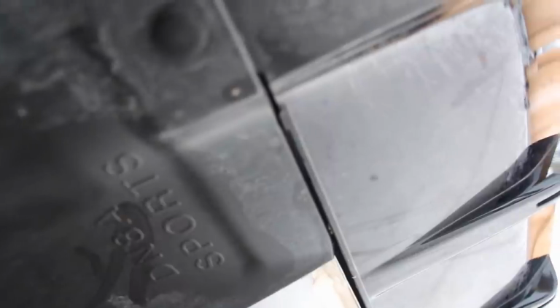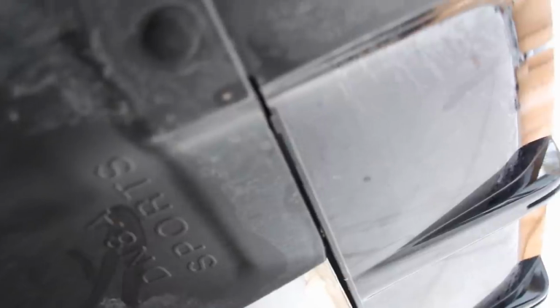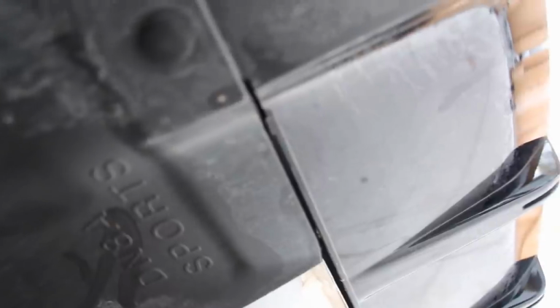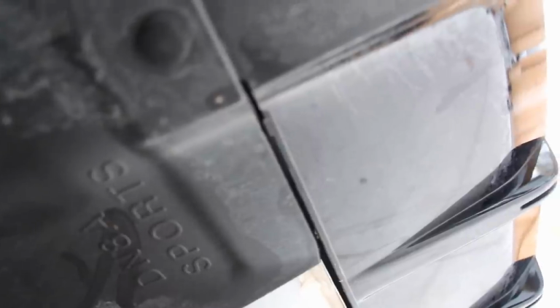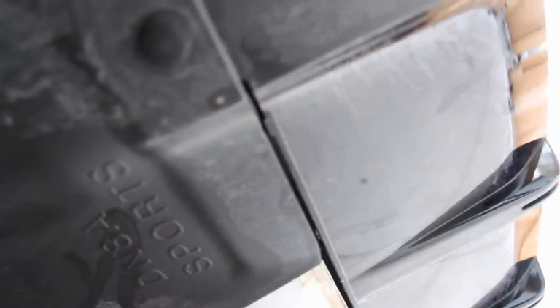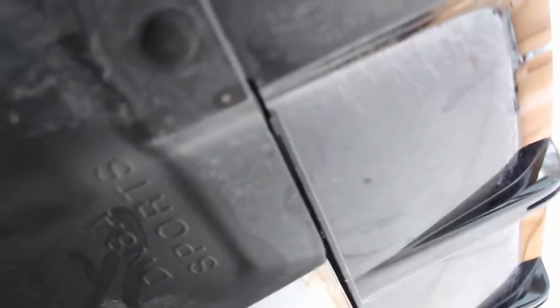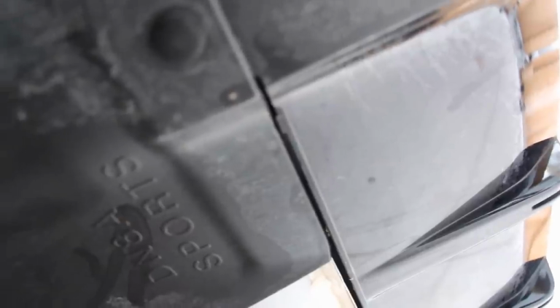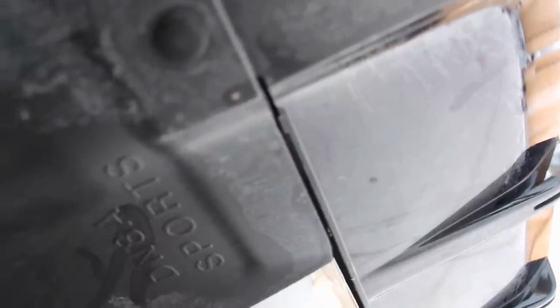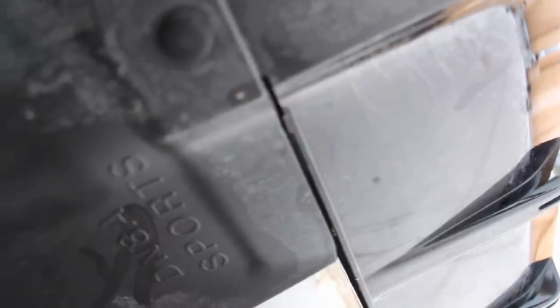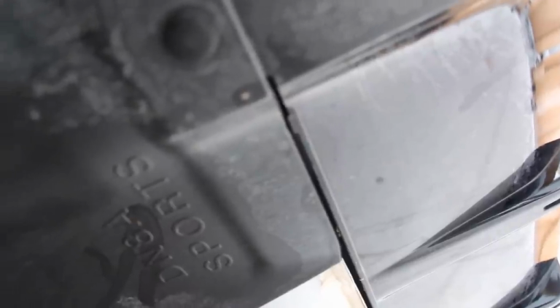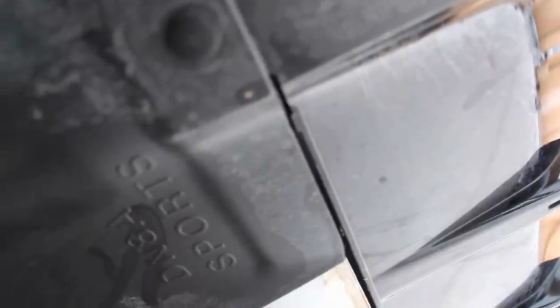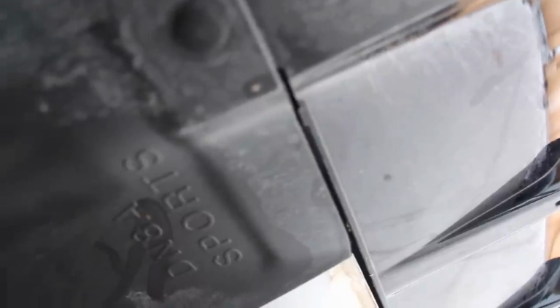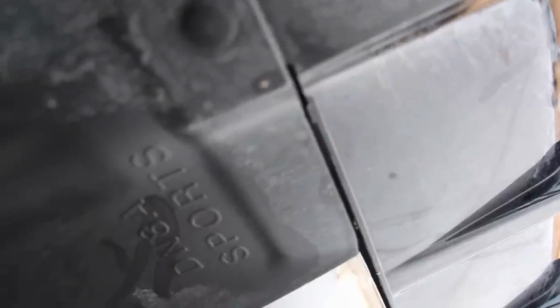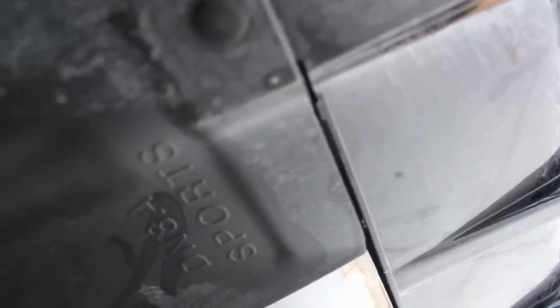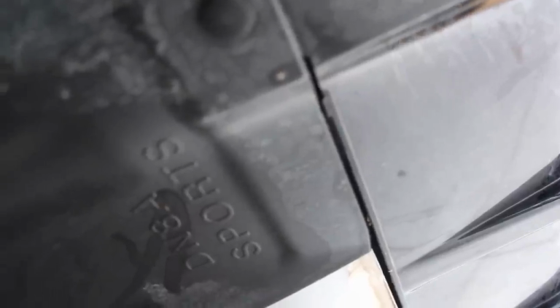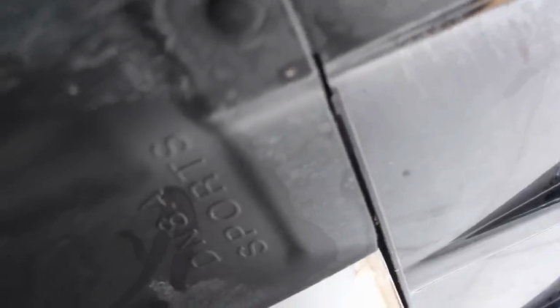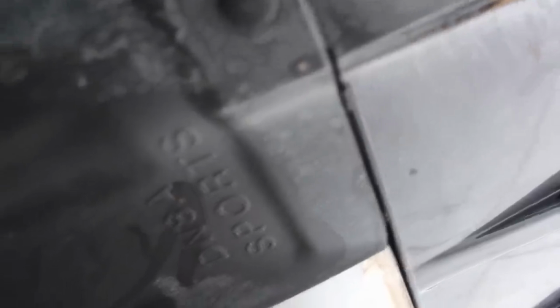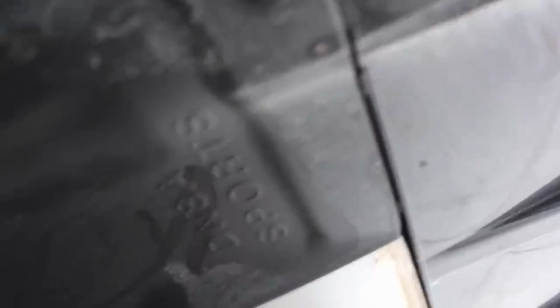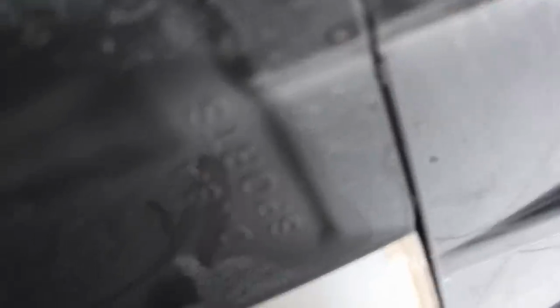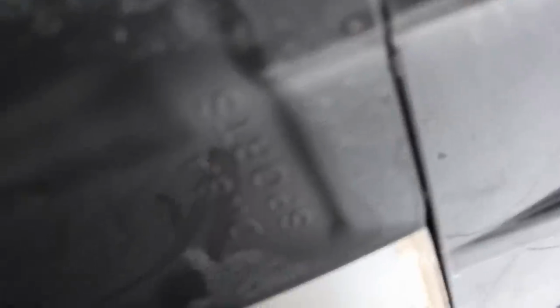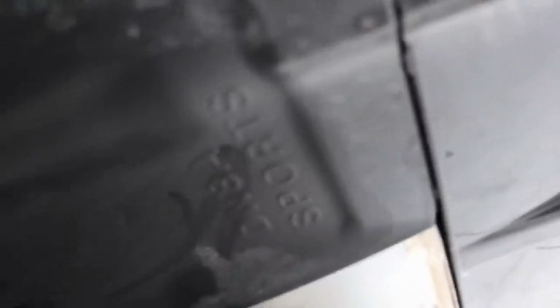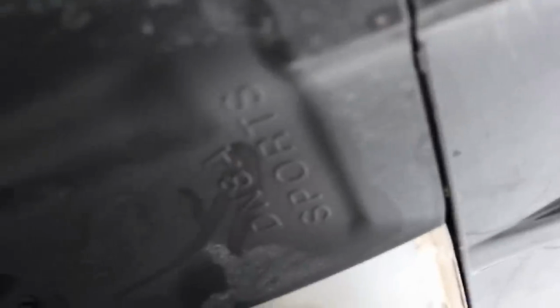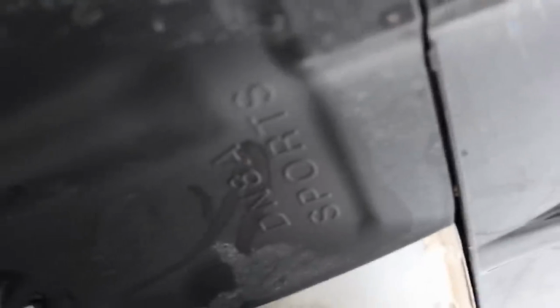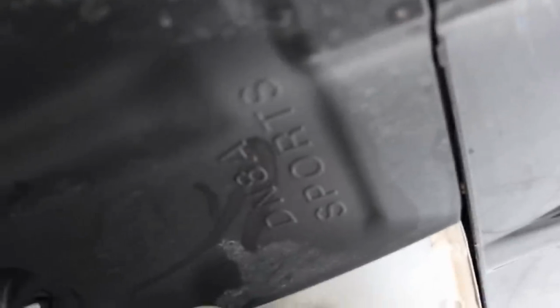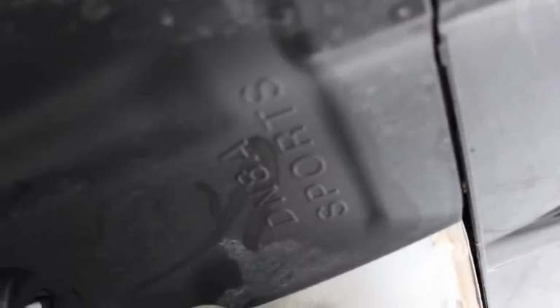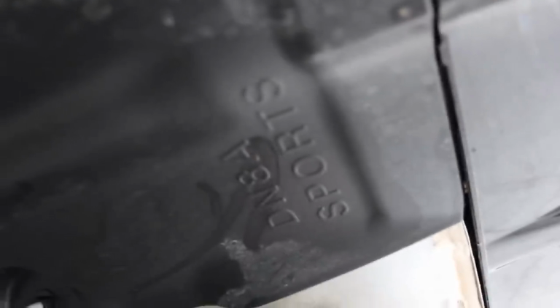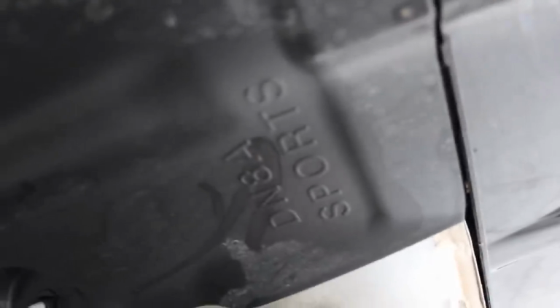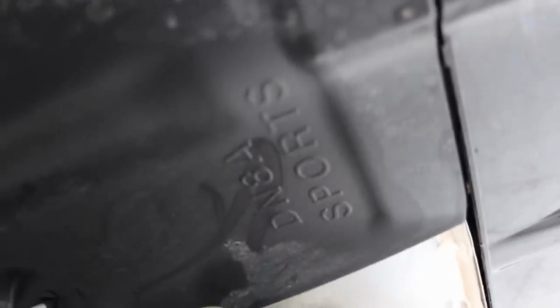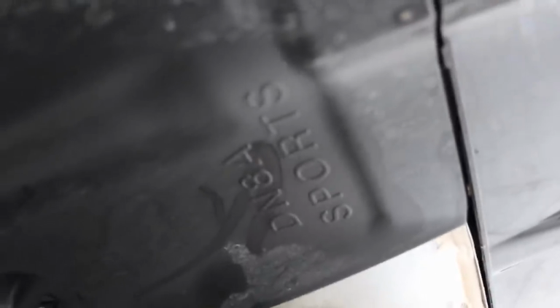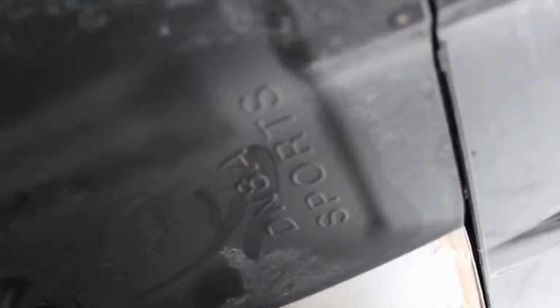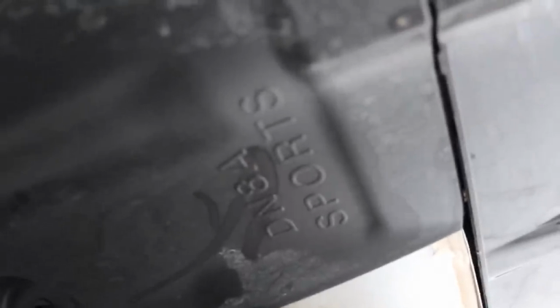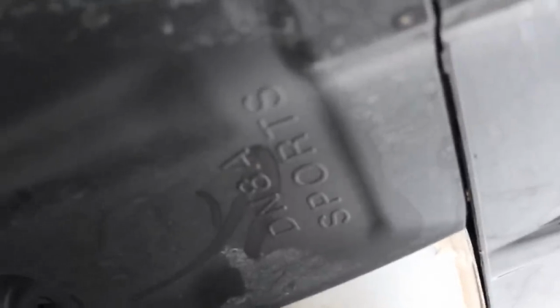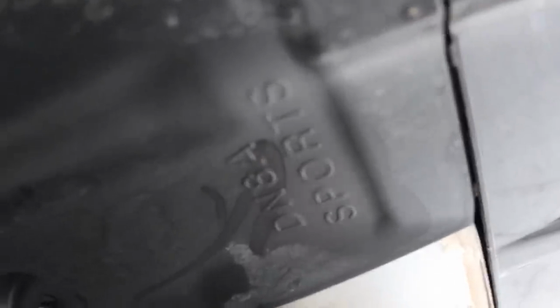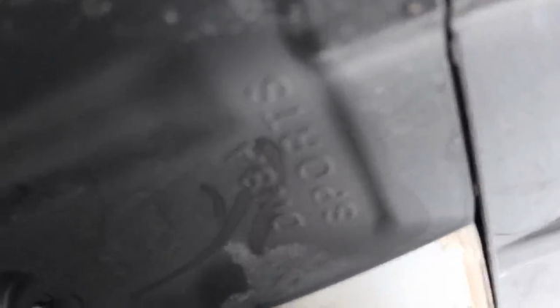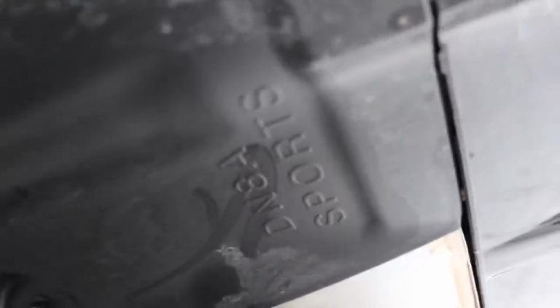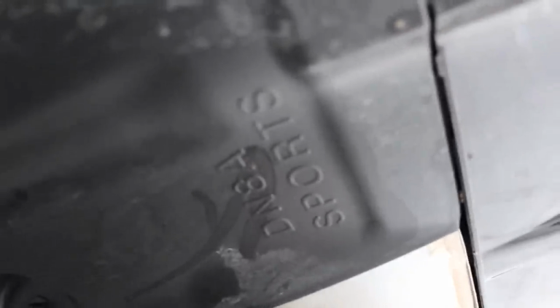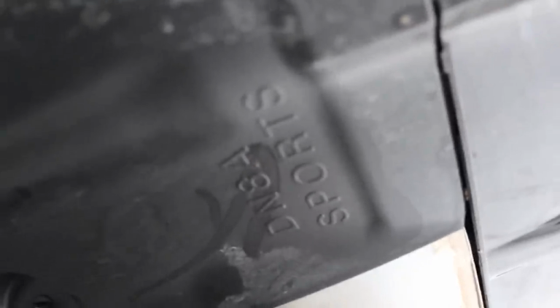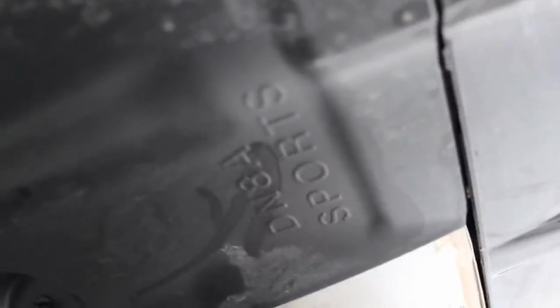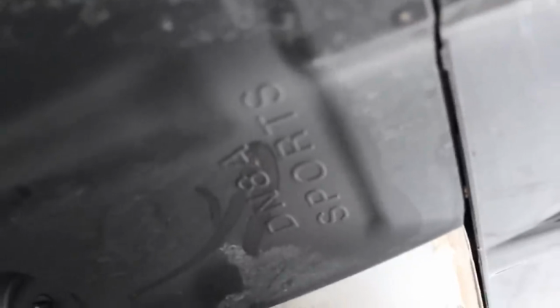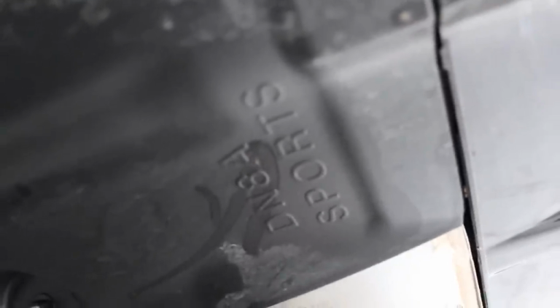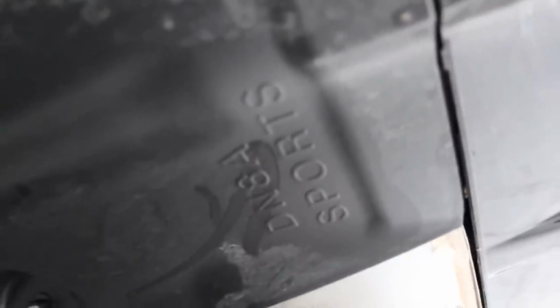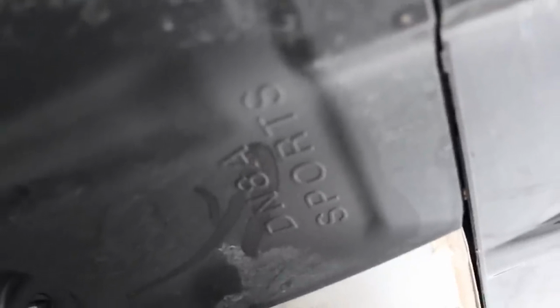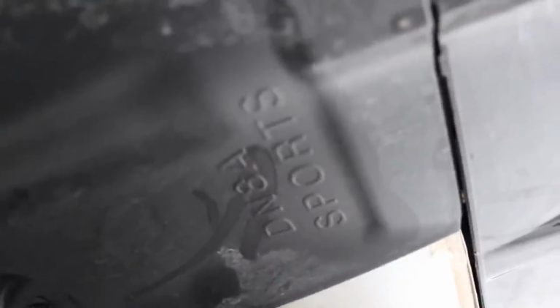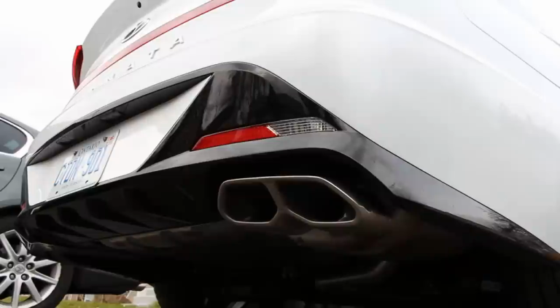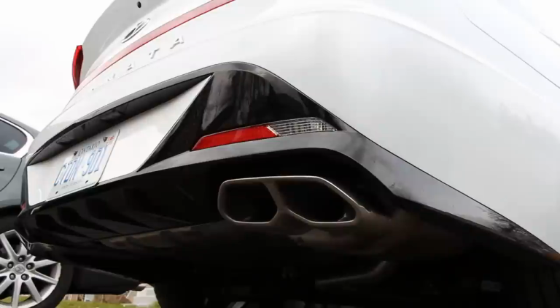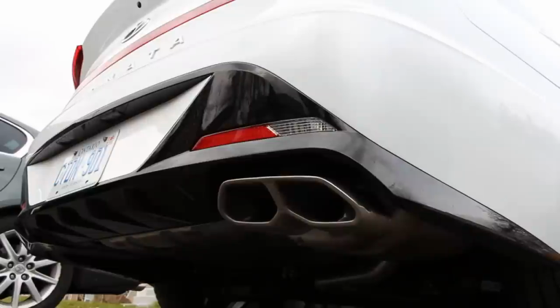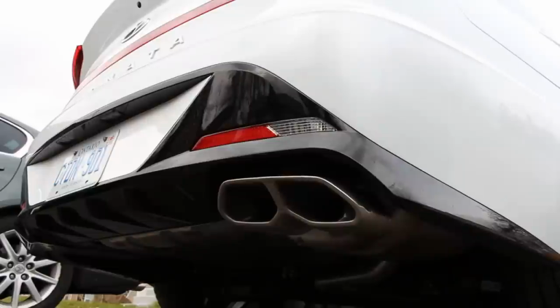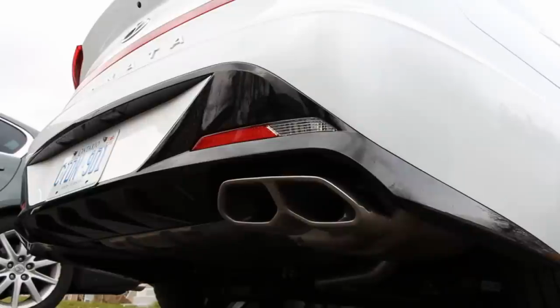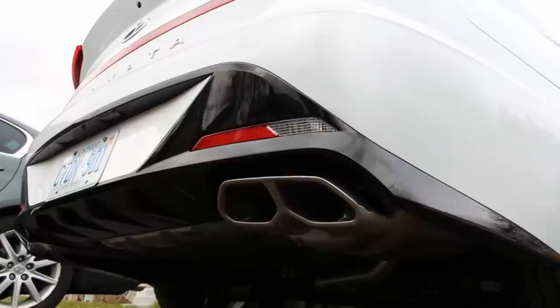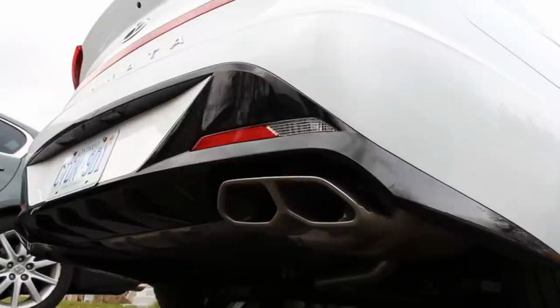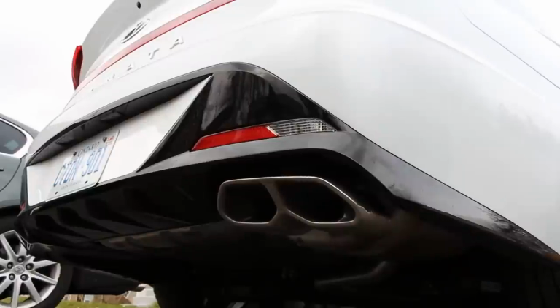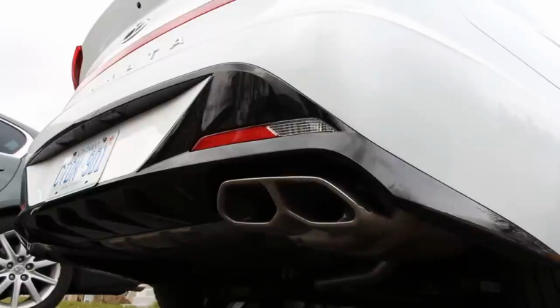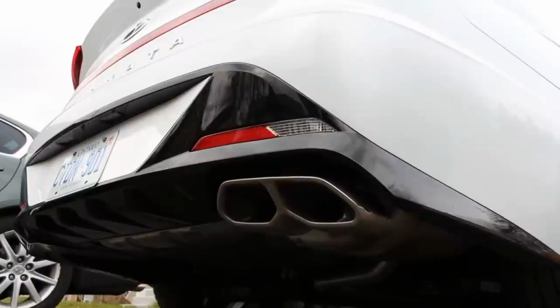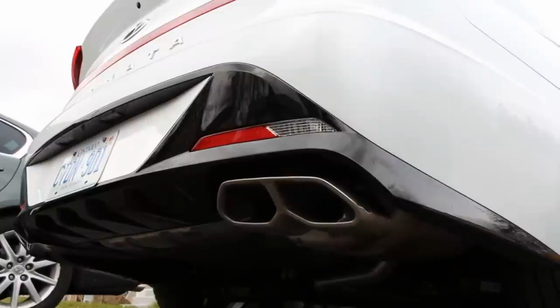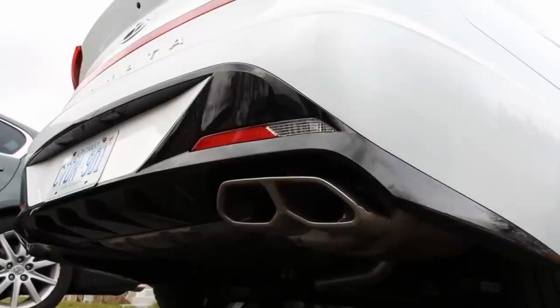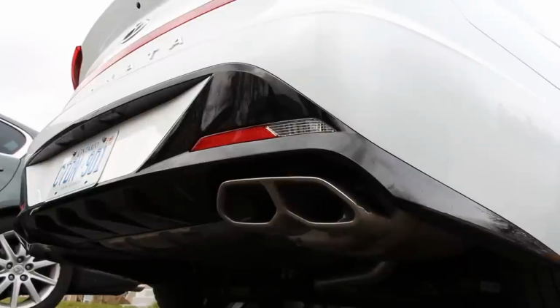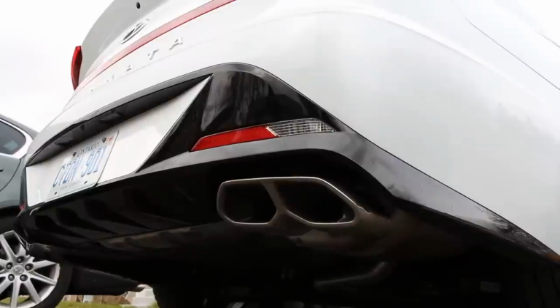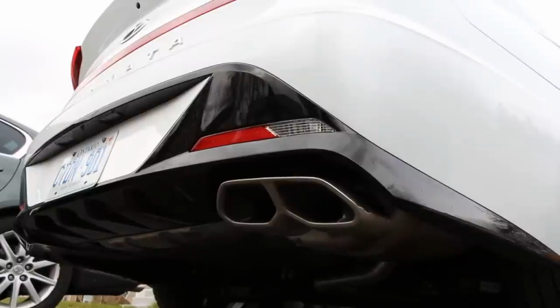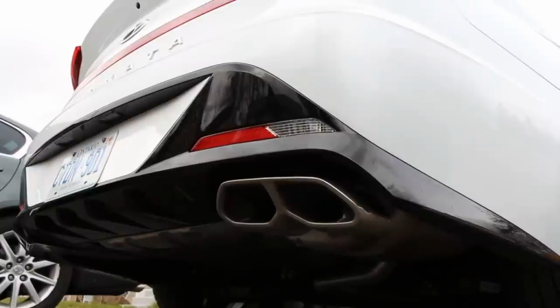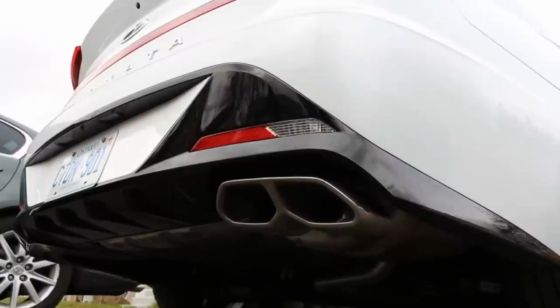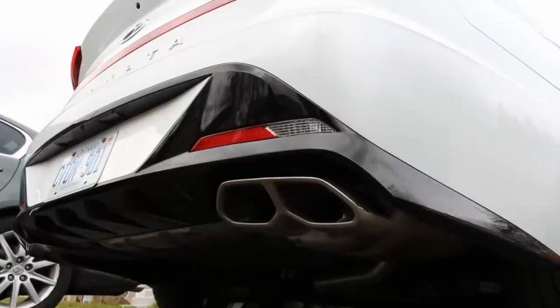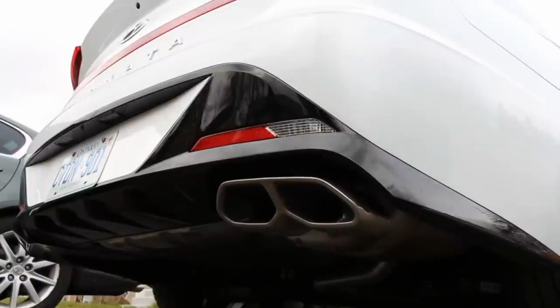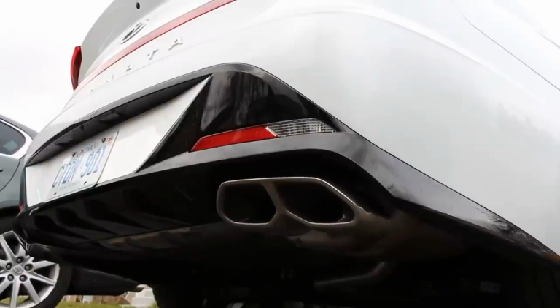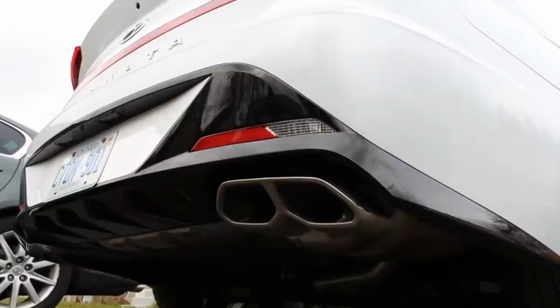They even label the sport model's rear bumper with 'Sport' underneath so you can't mix them up.